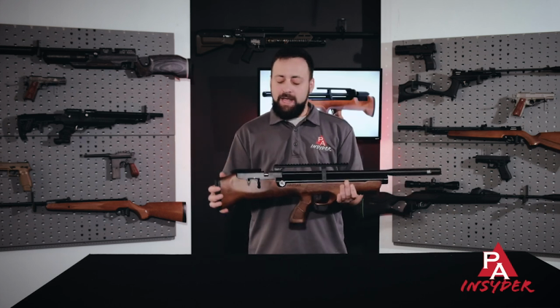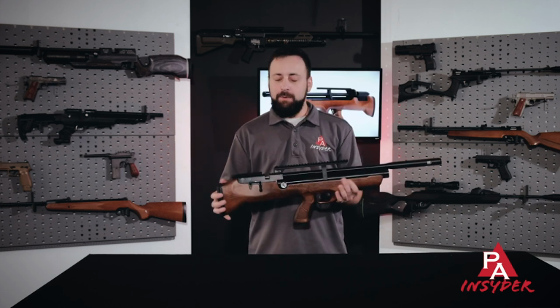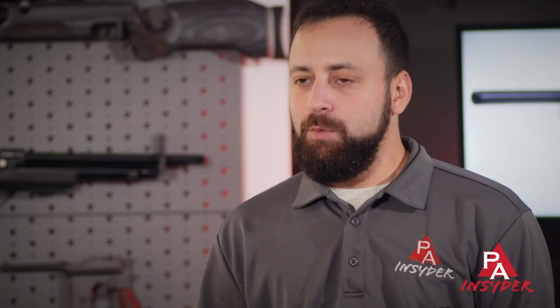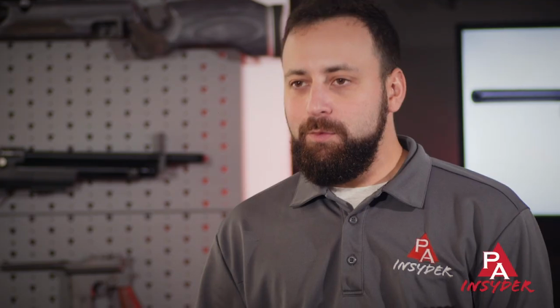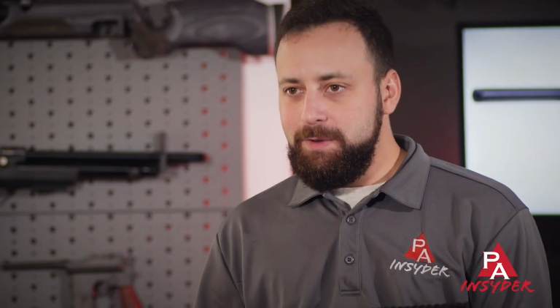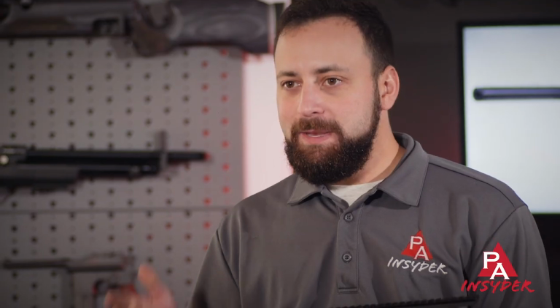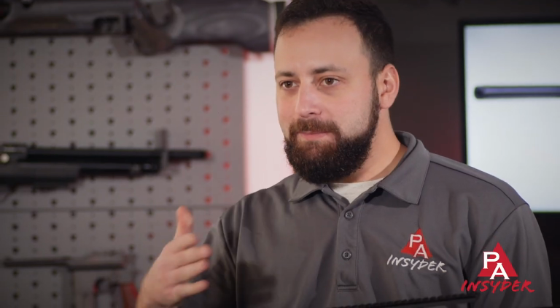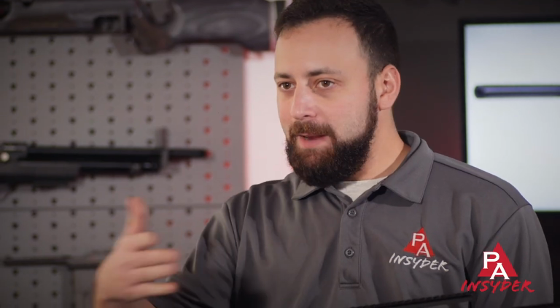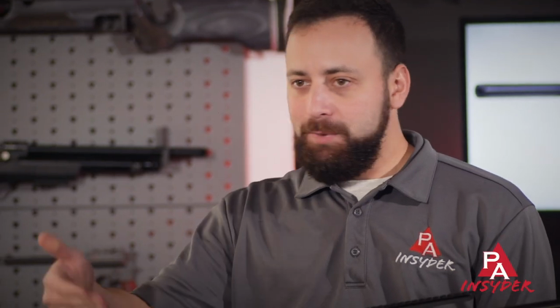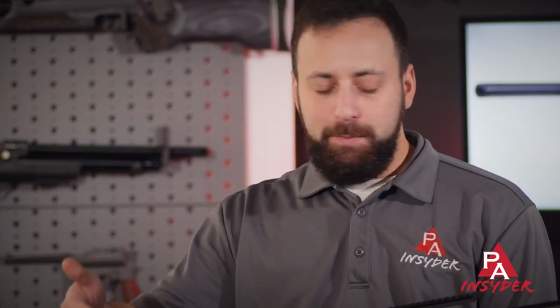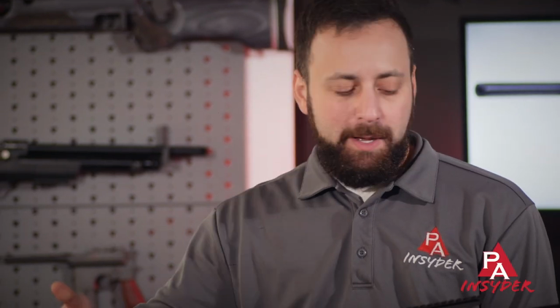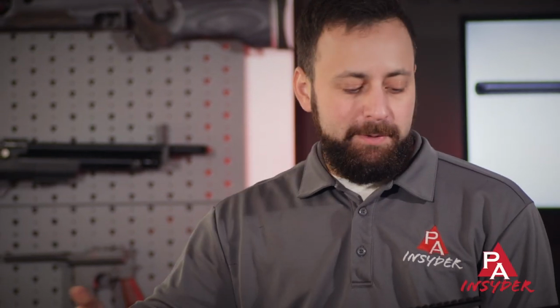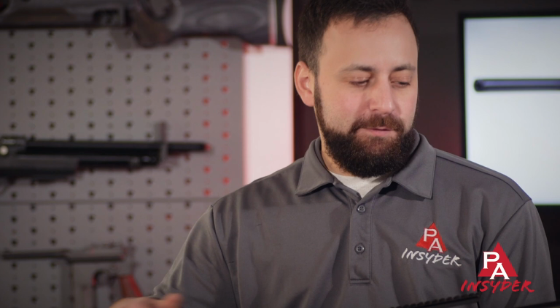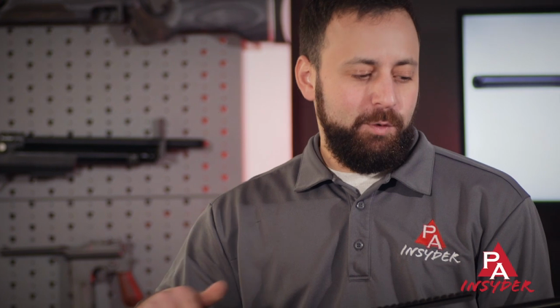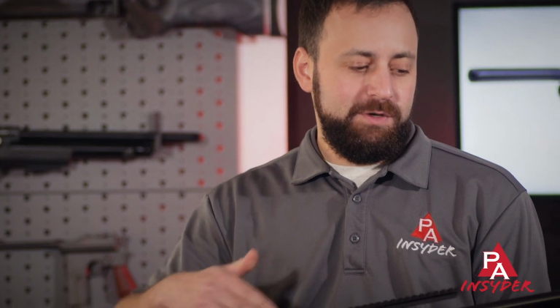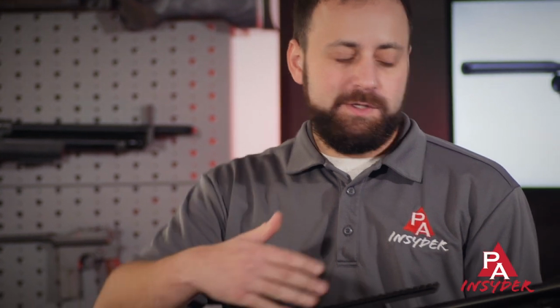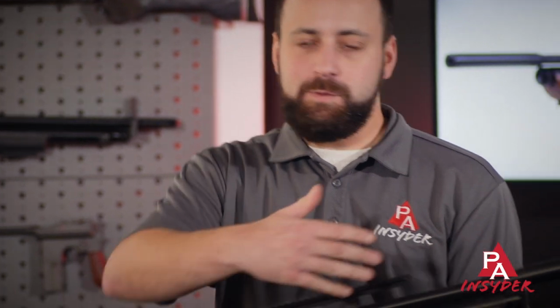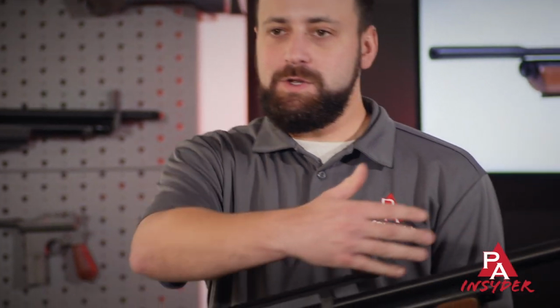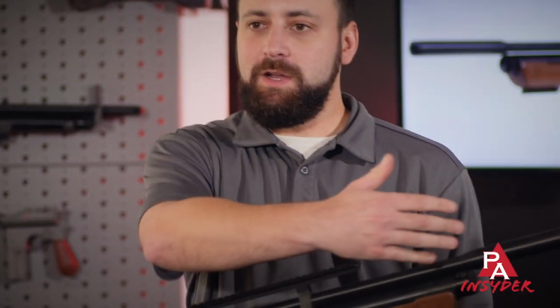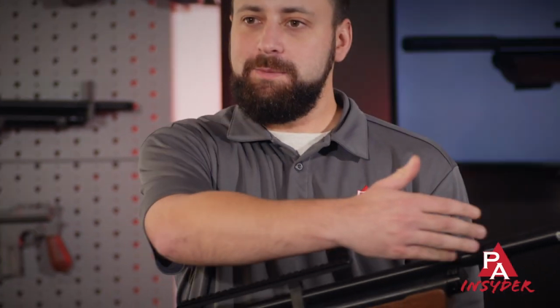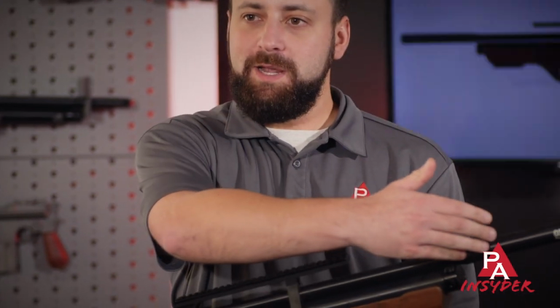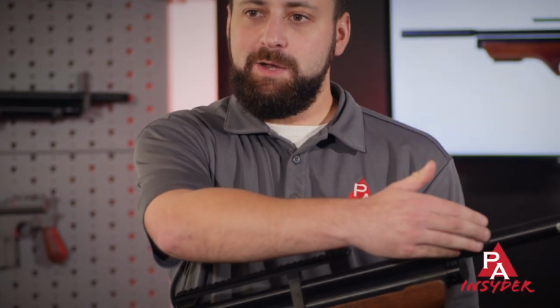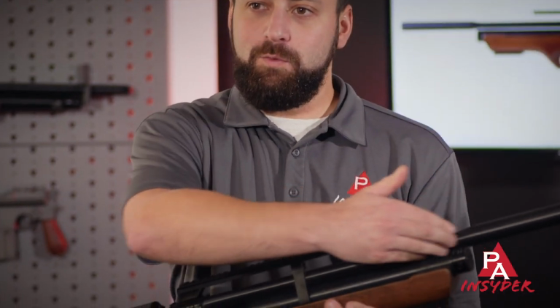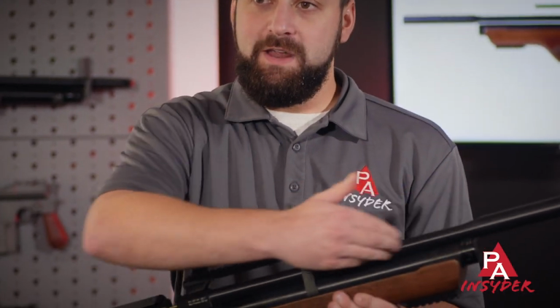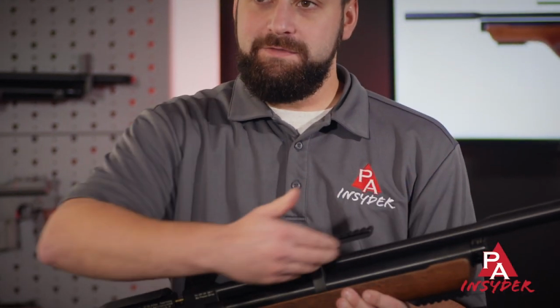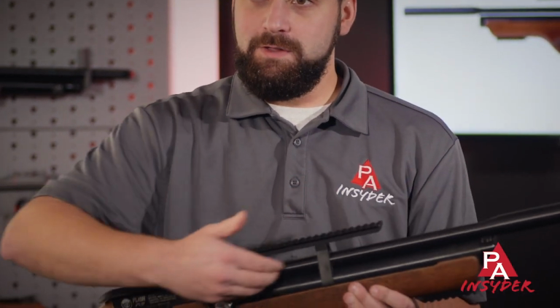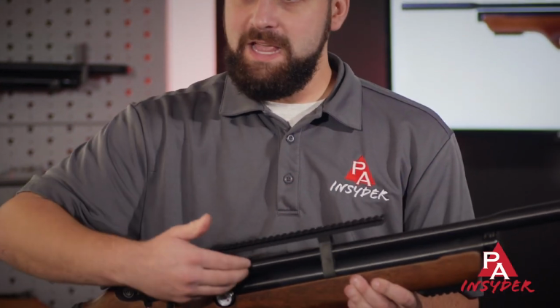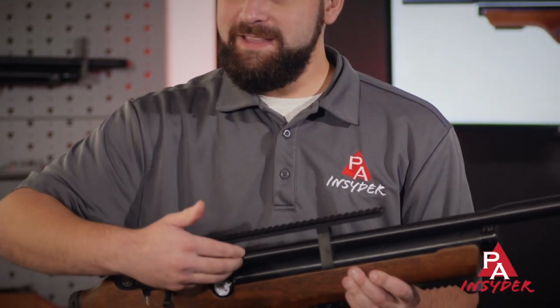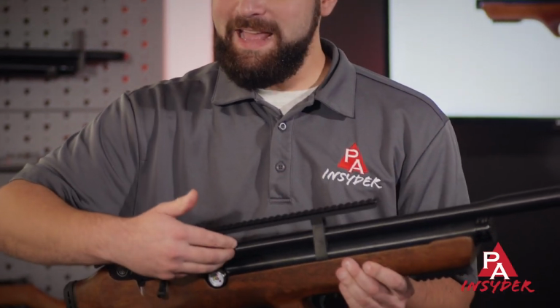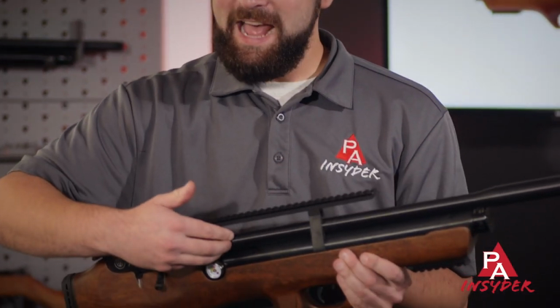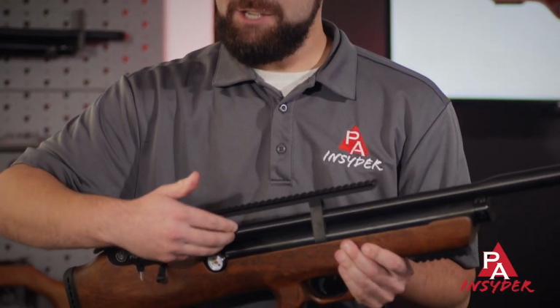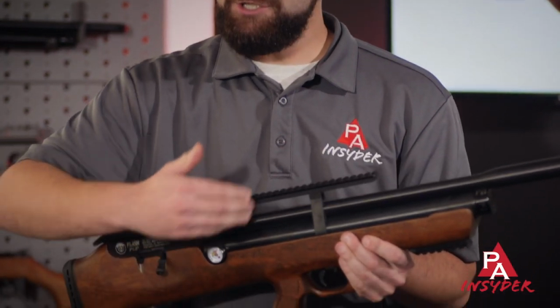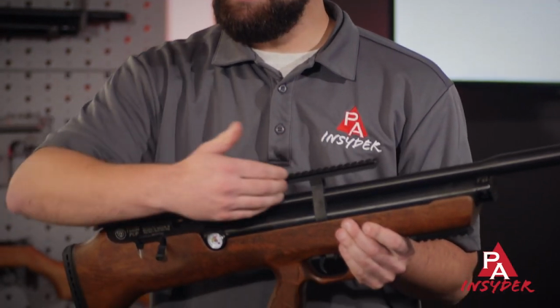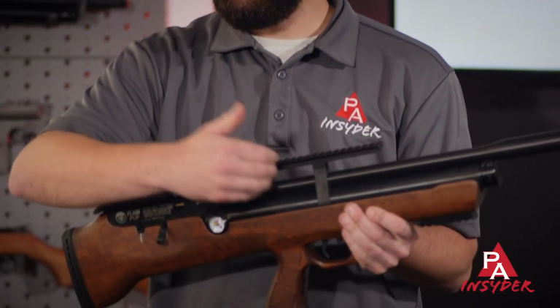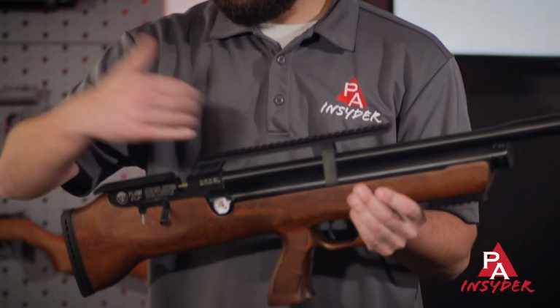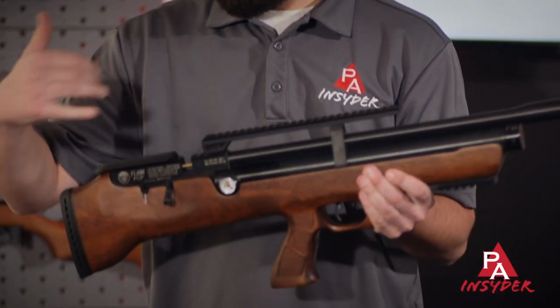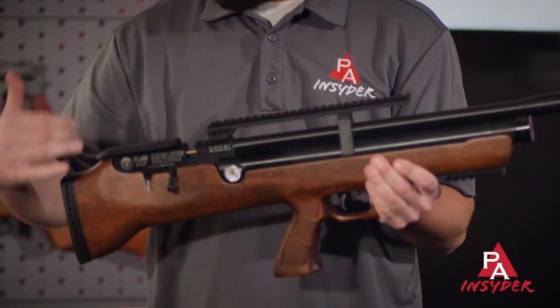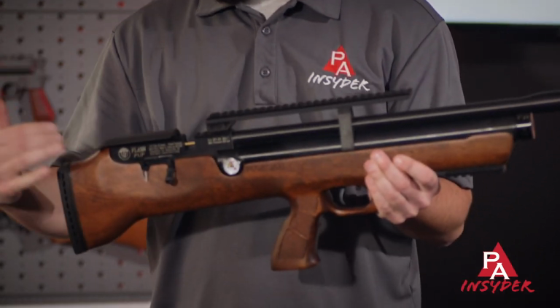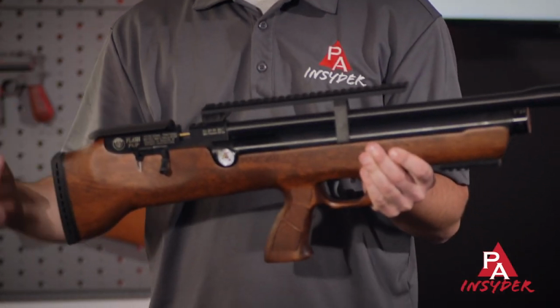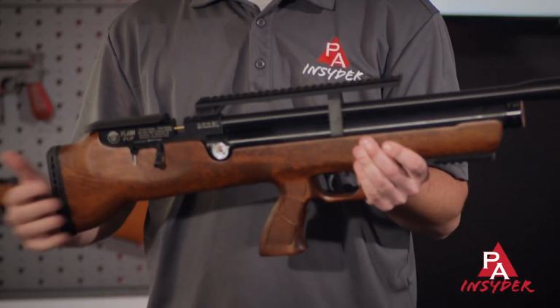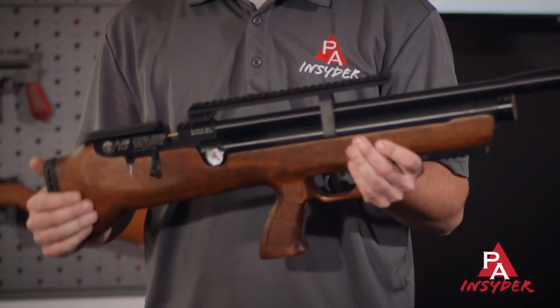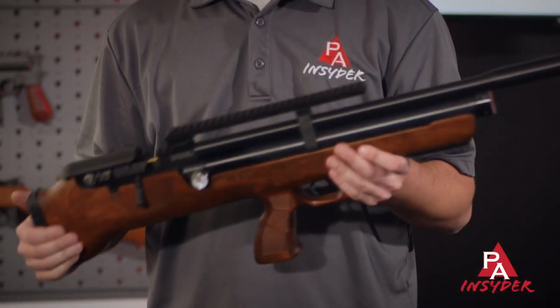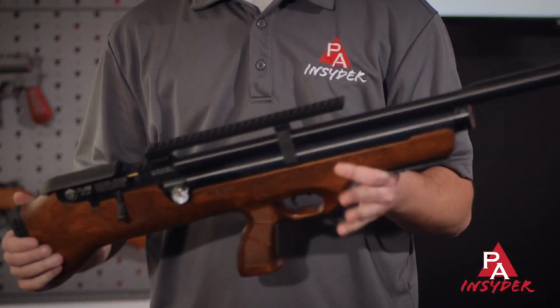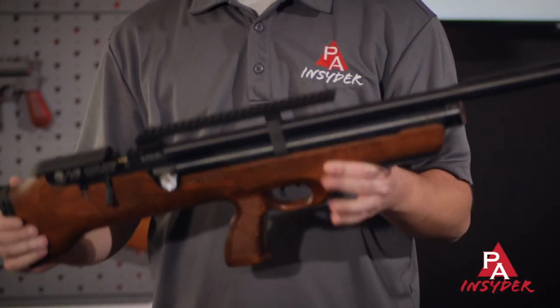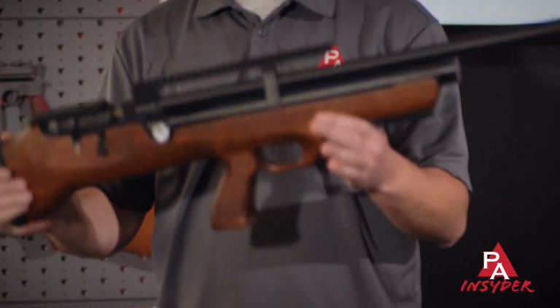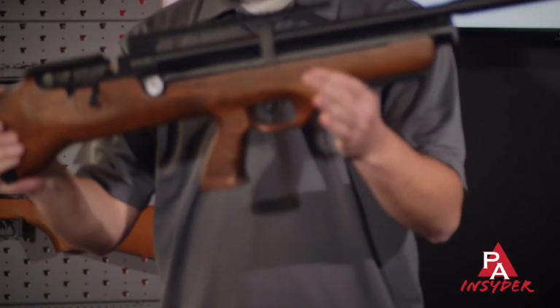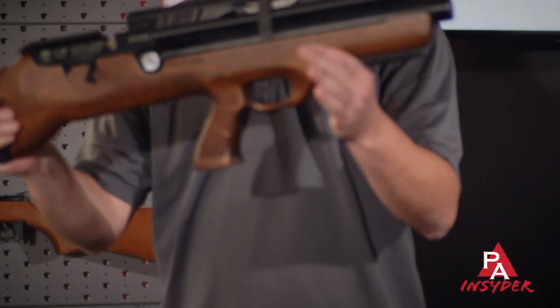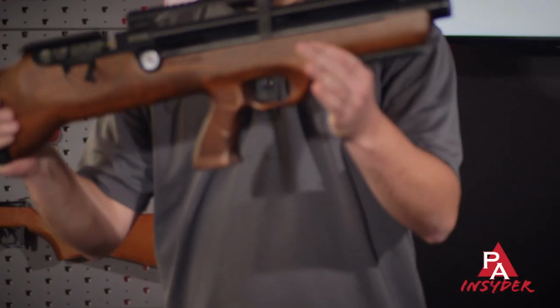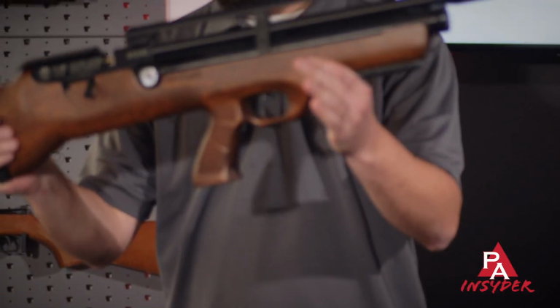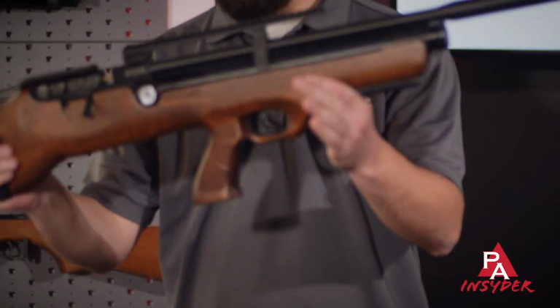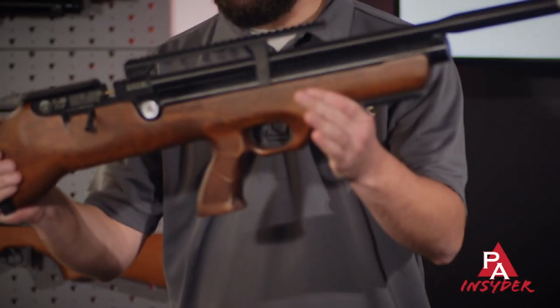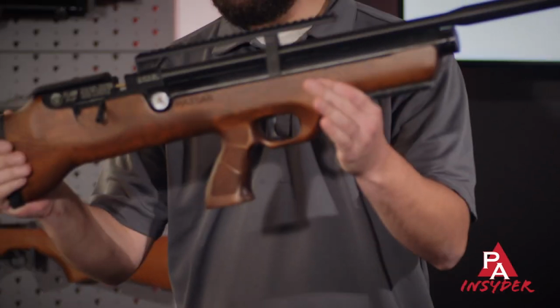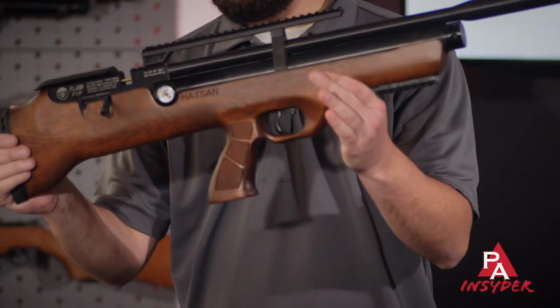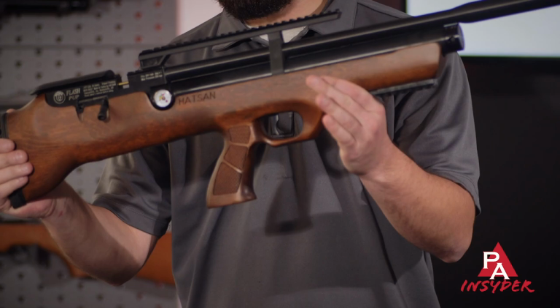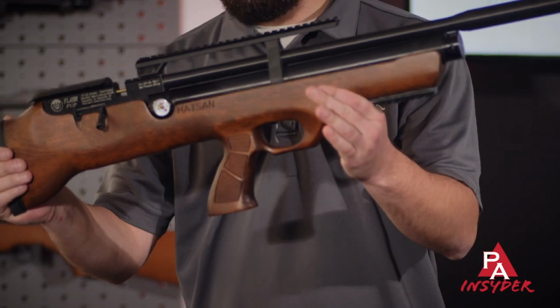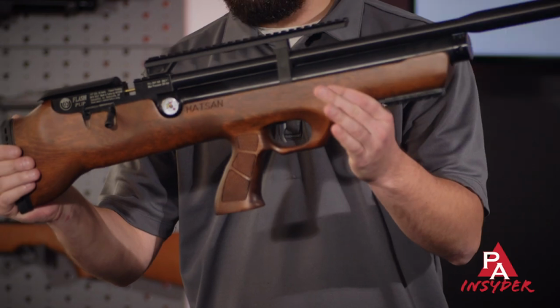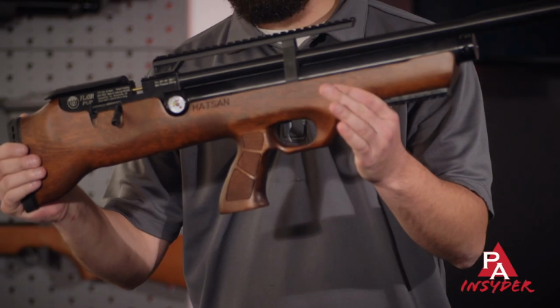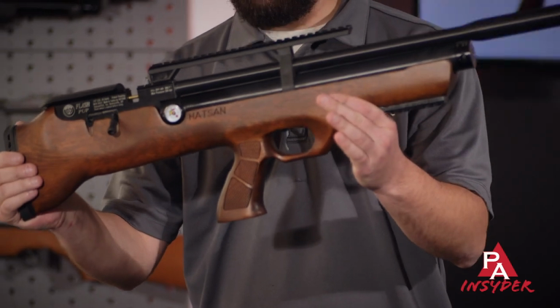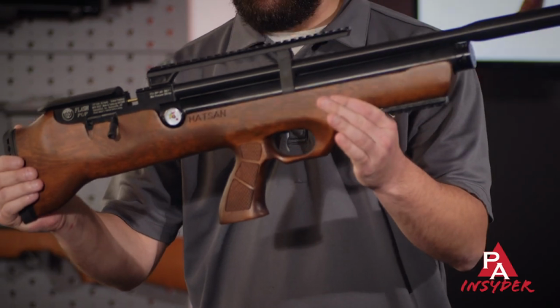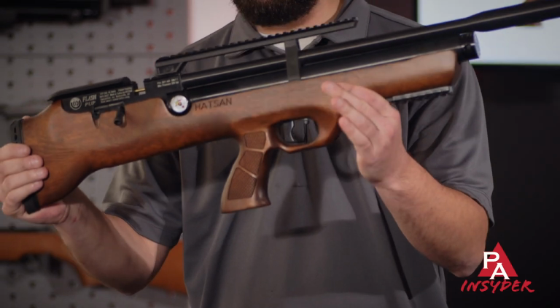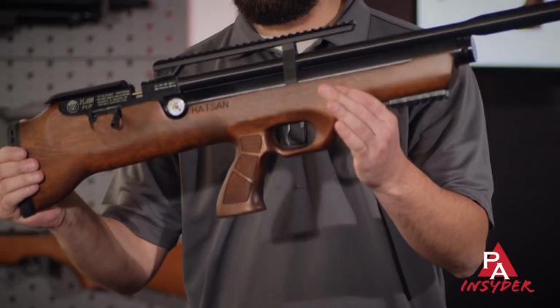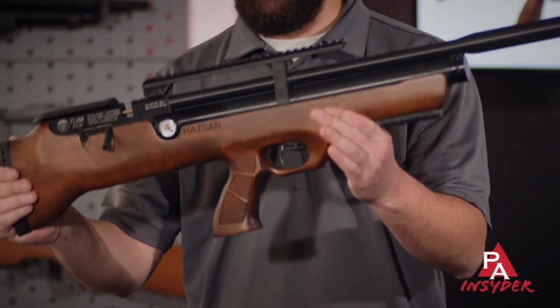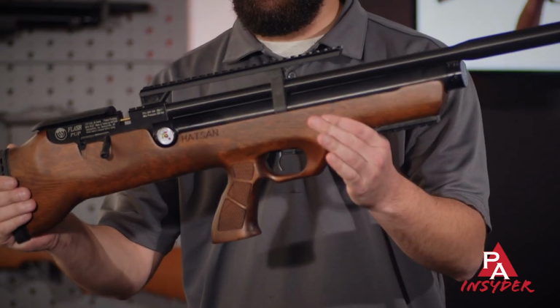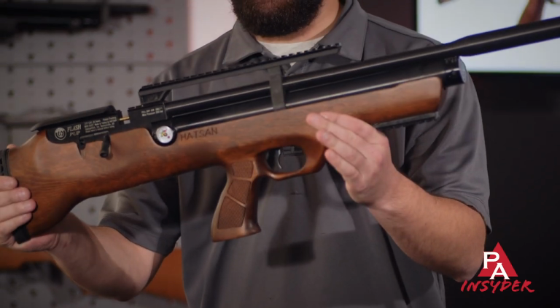What we mean by bullpup, of course, is a rifle length action set back into the stock to make a nice compact rifle.